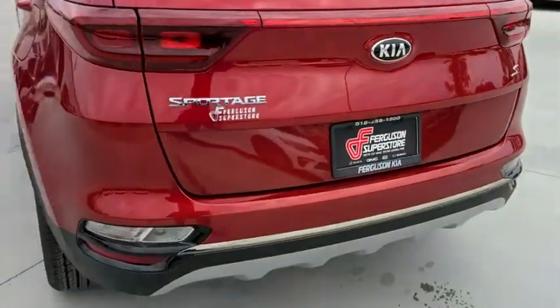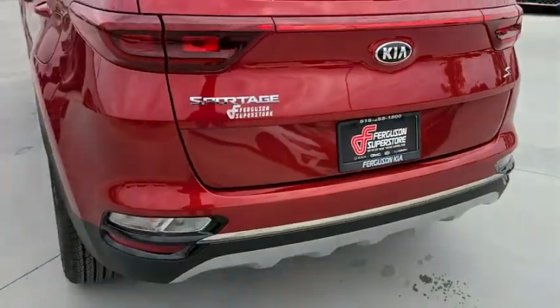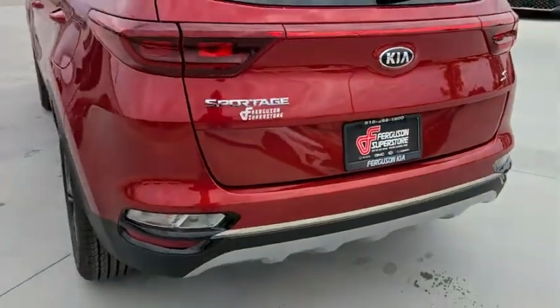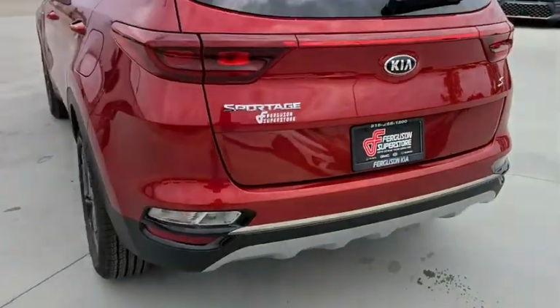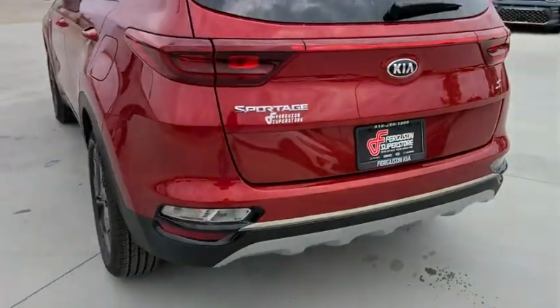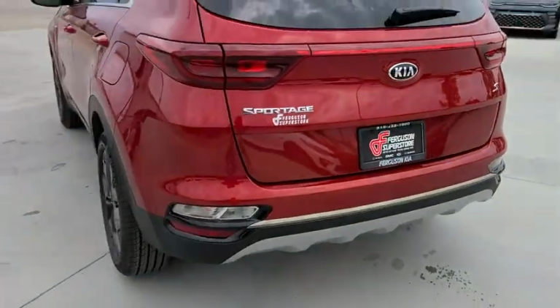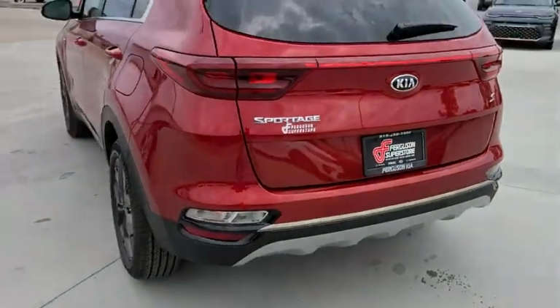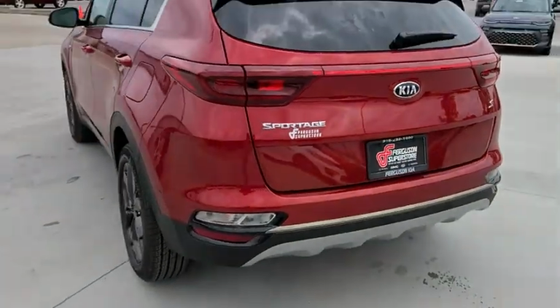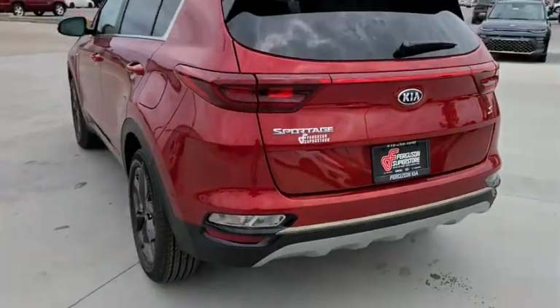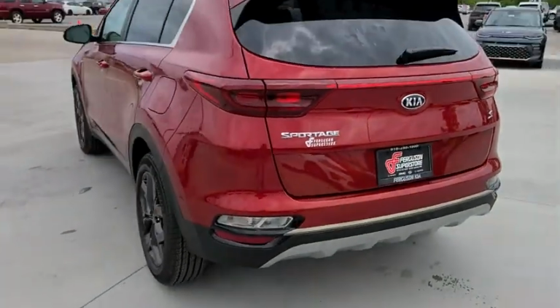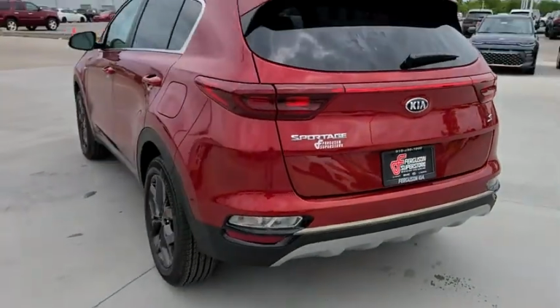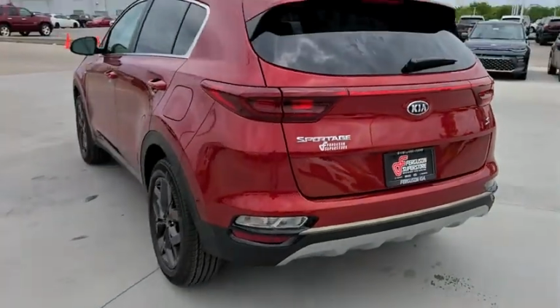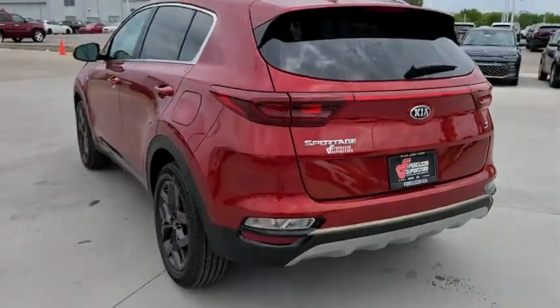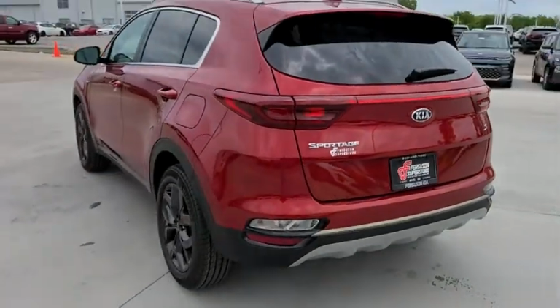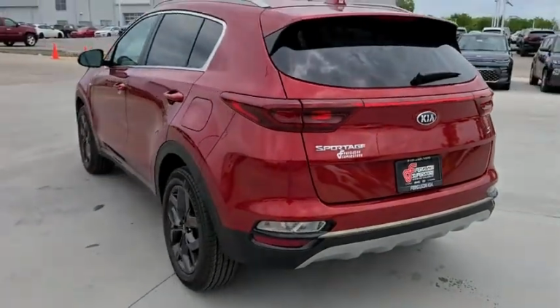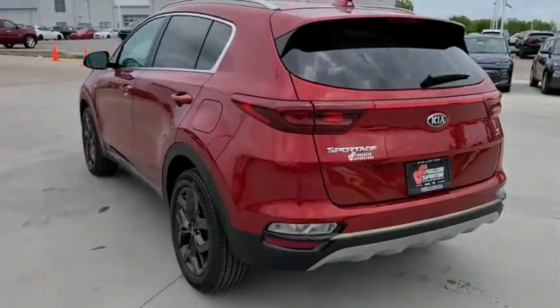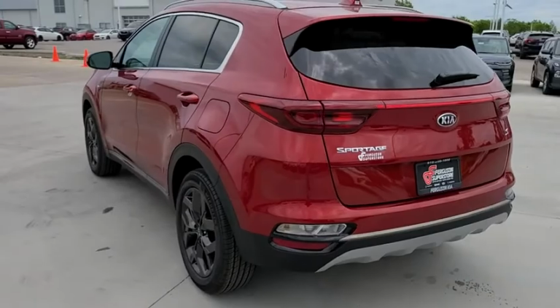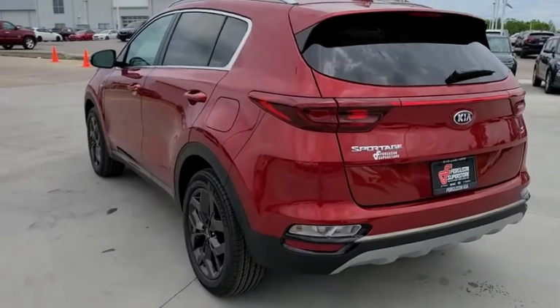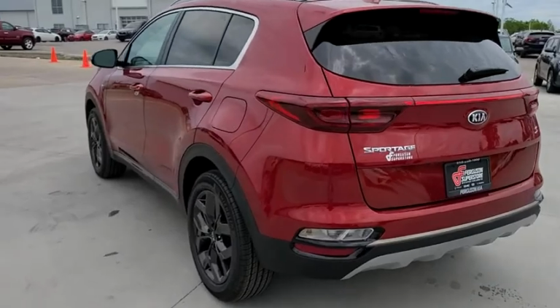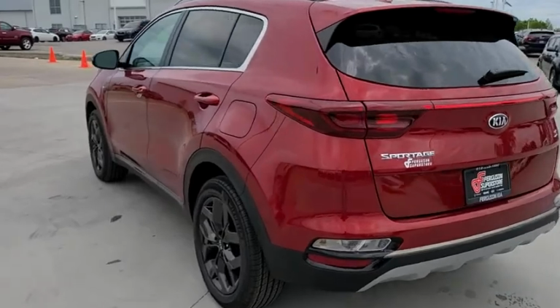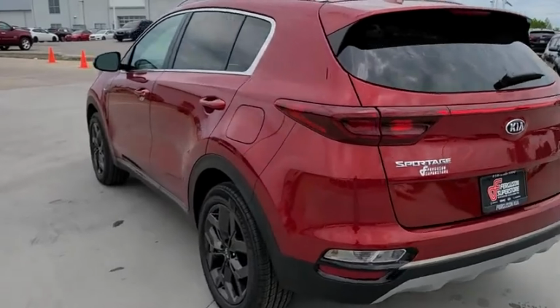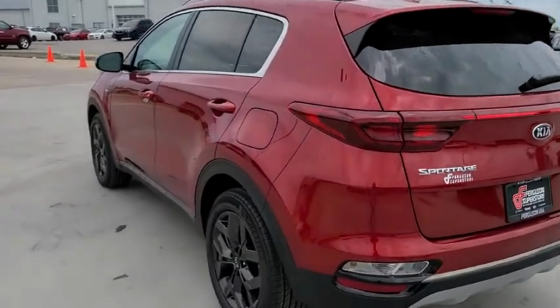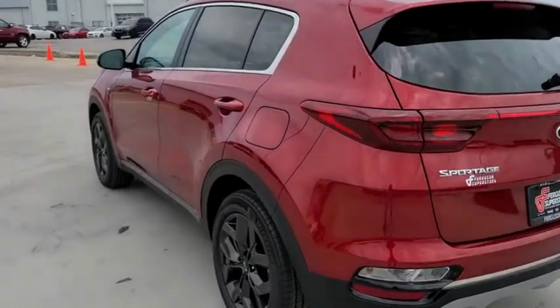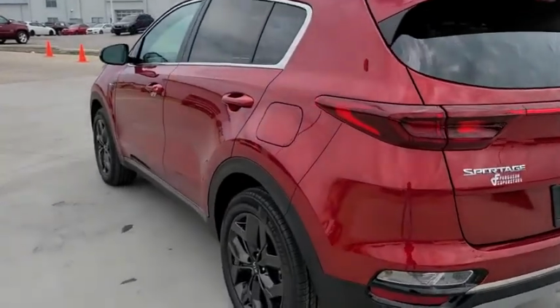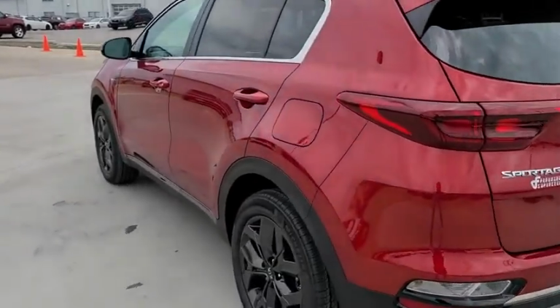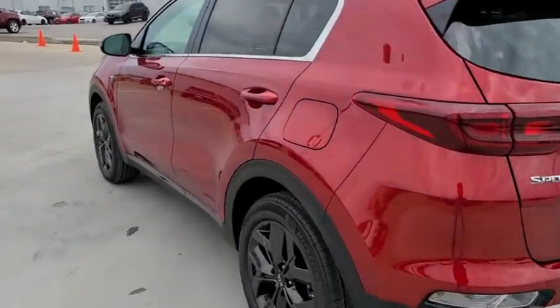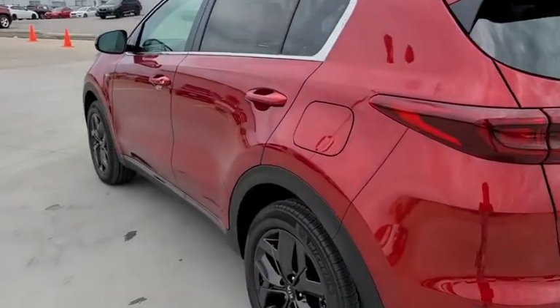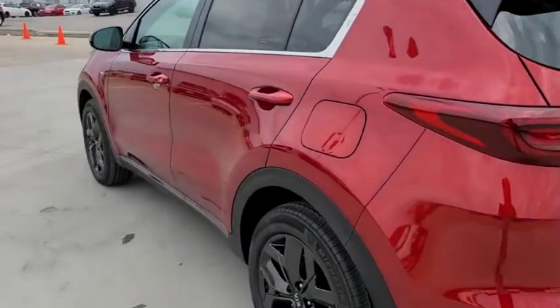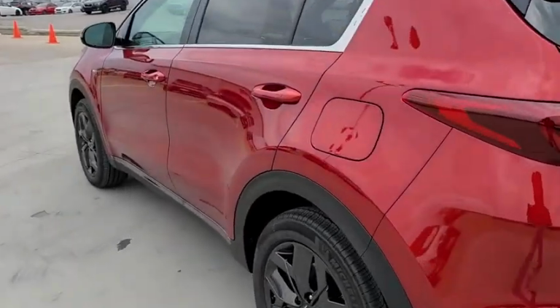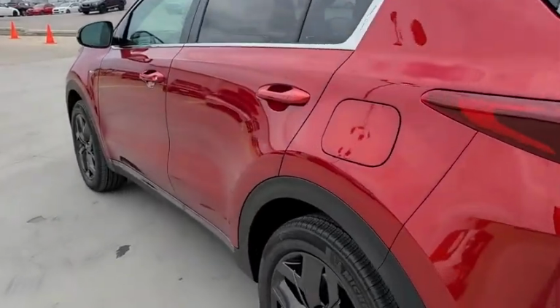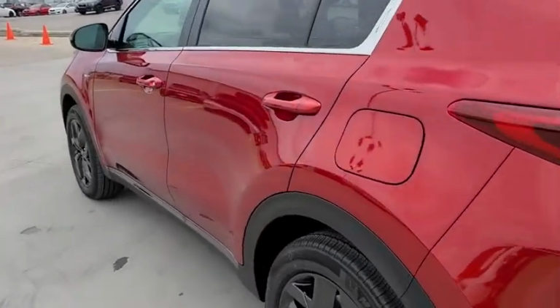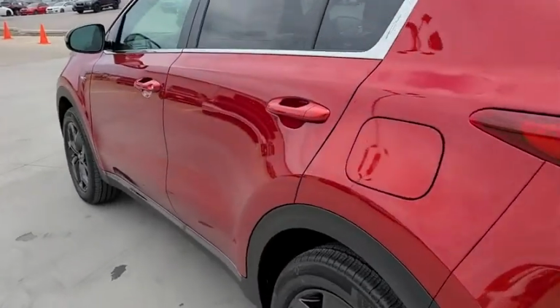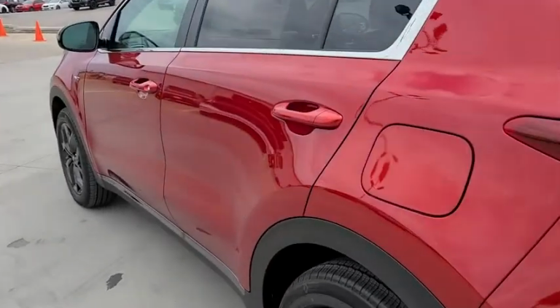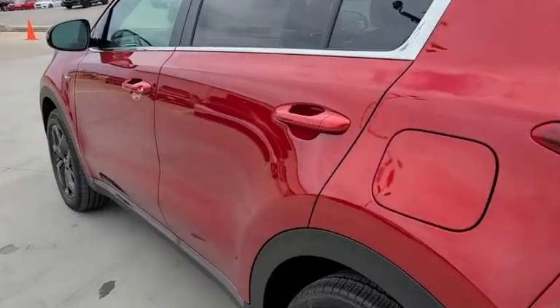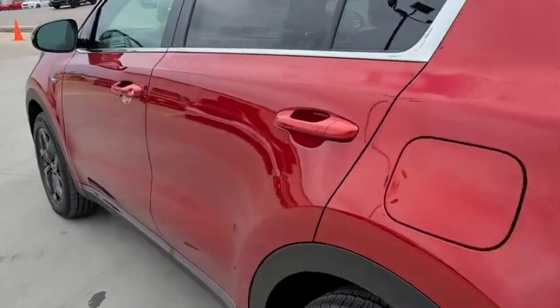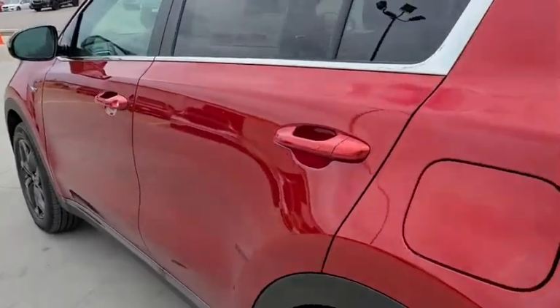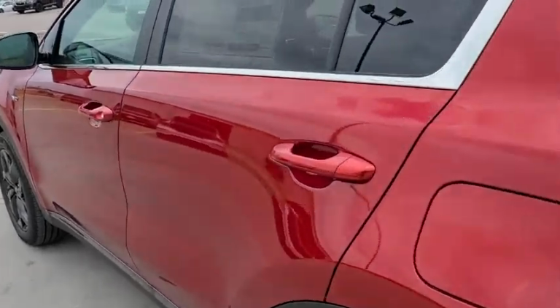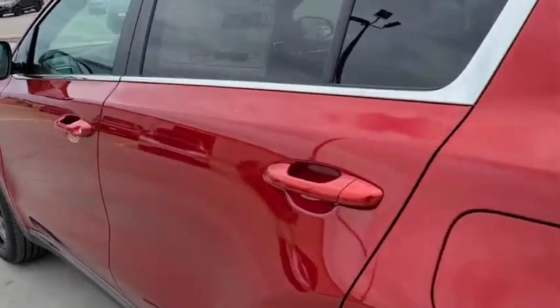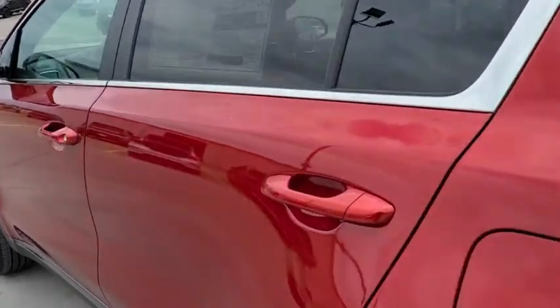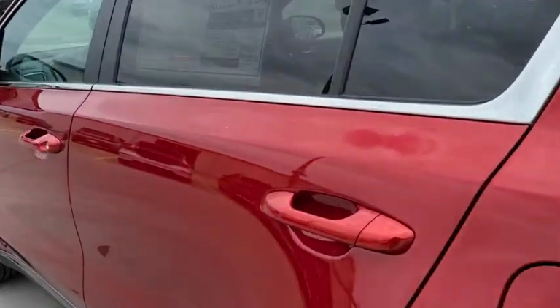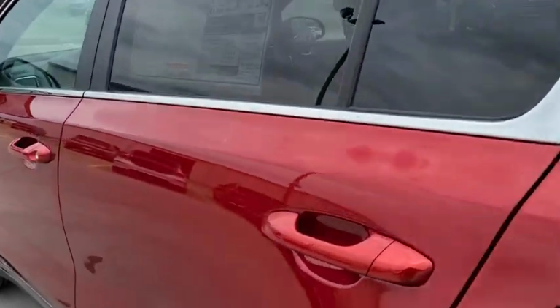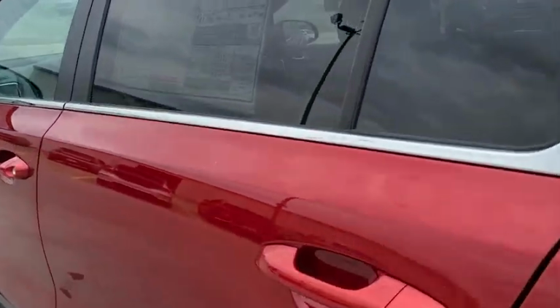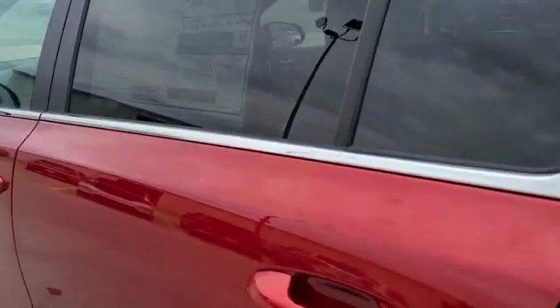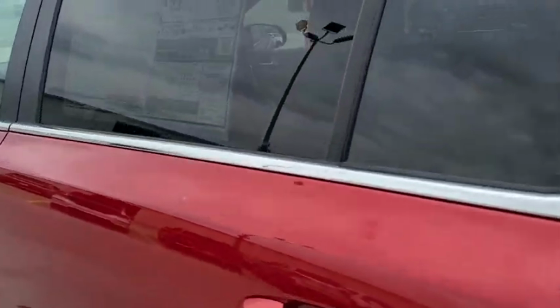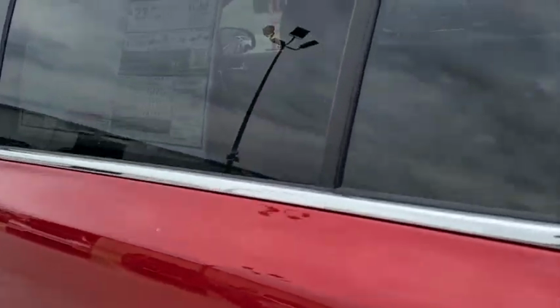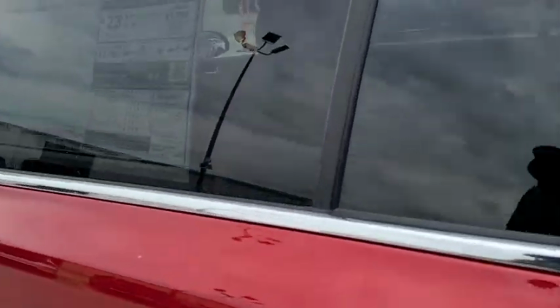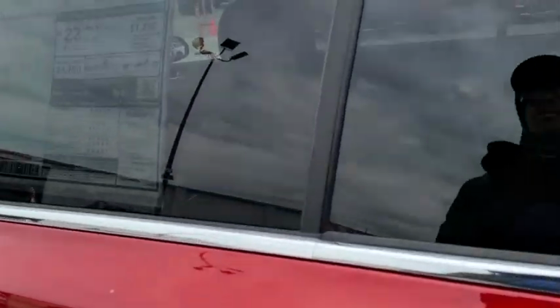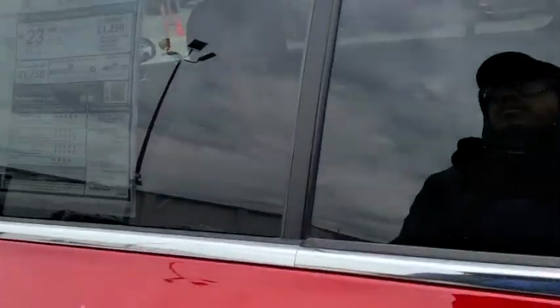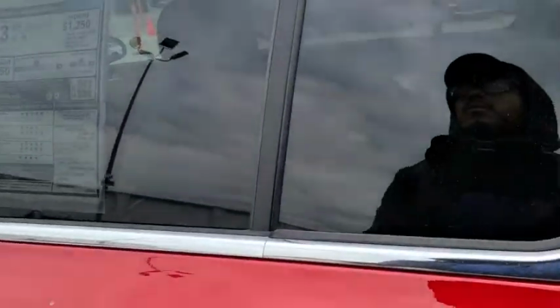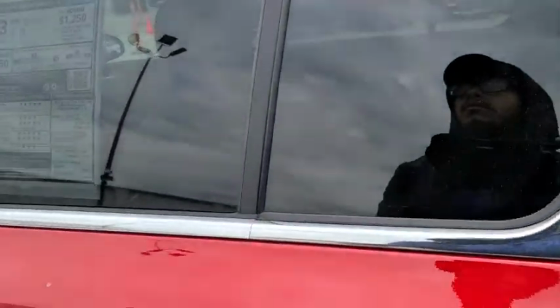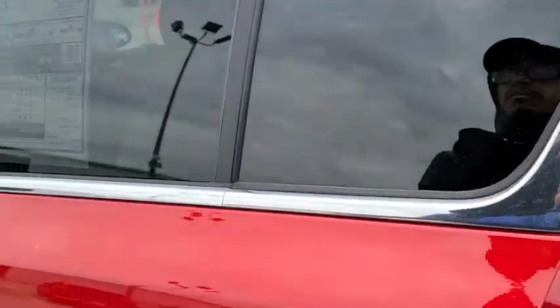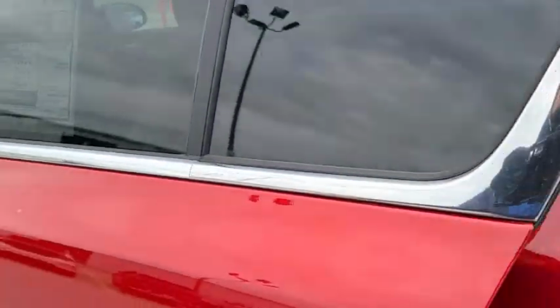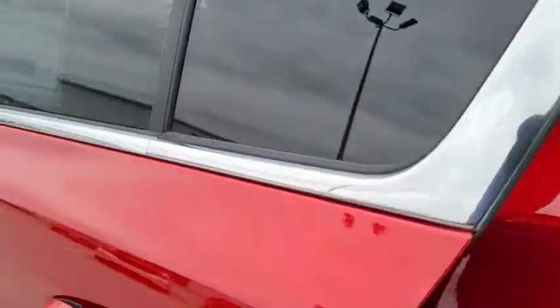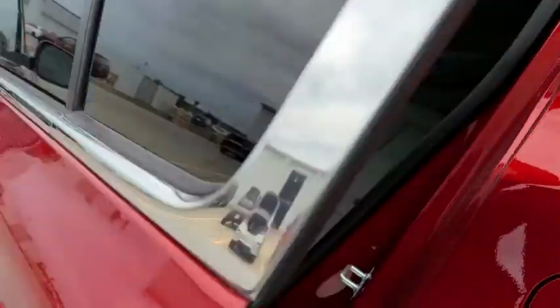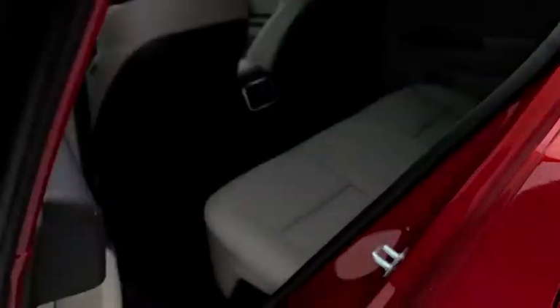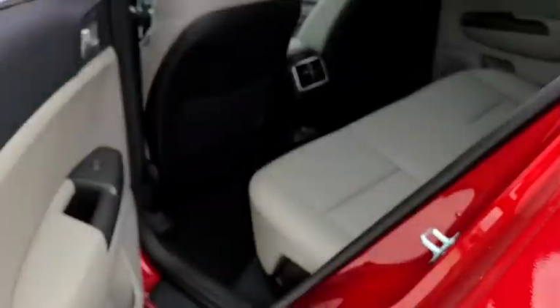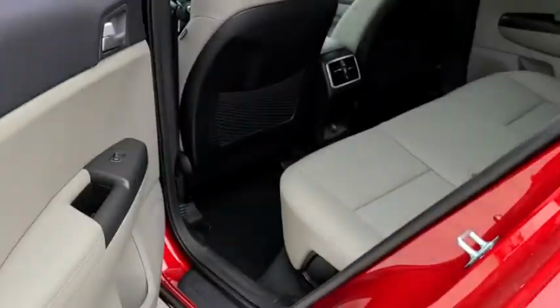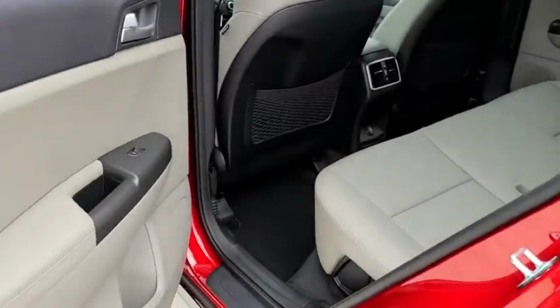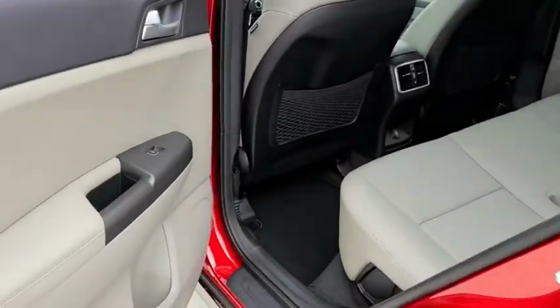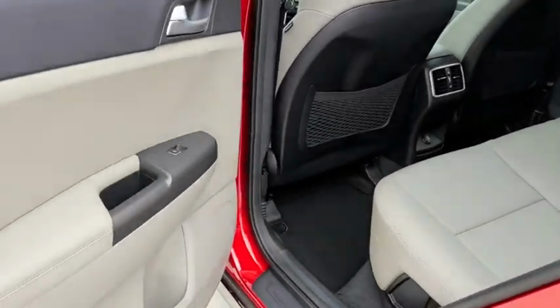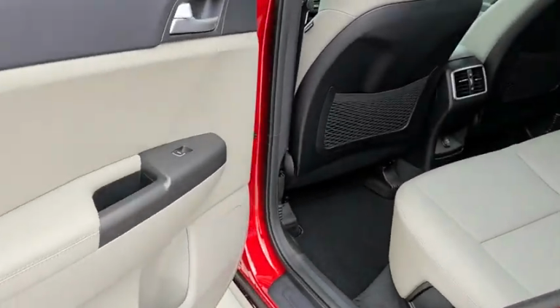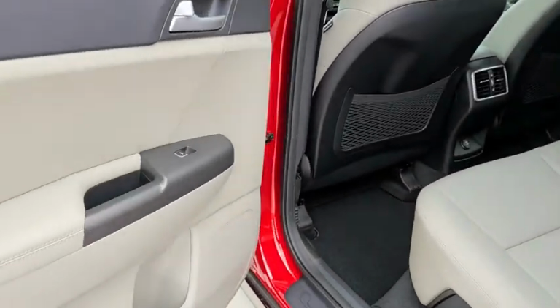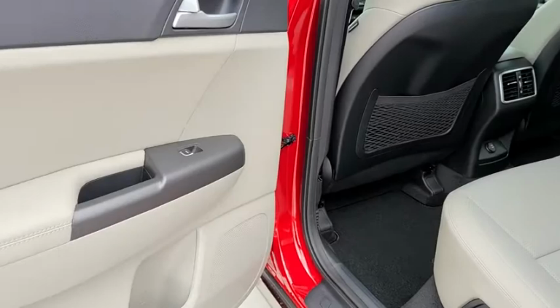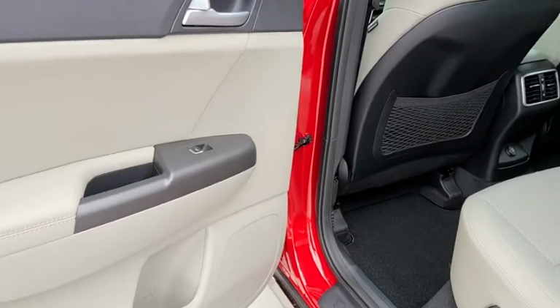Four-wheel disc brakes, AM-FM stereo radio, rear defrost, MP3 player, power door locks, bucket seats.